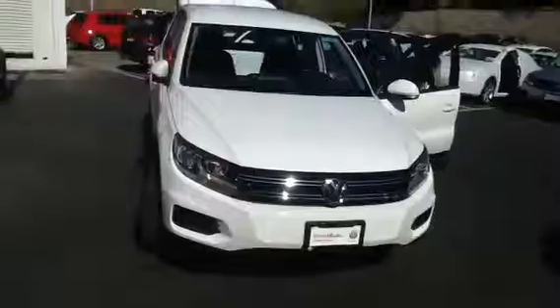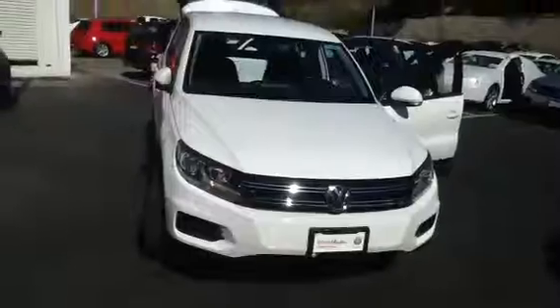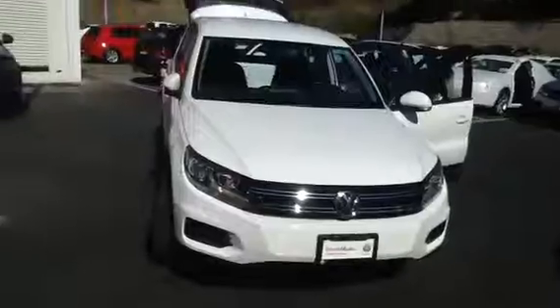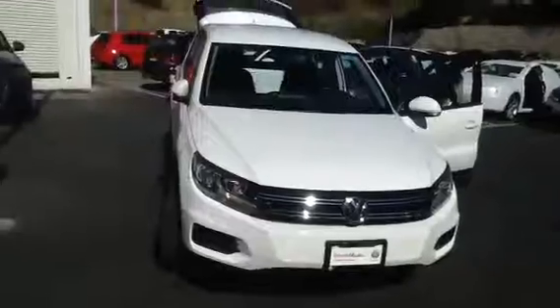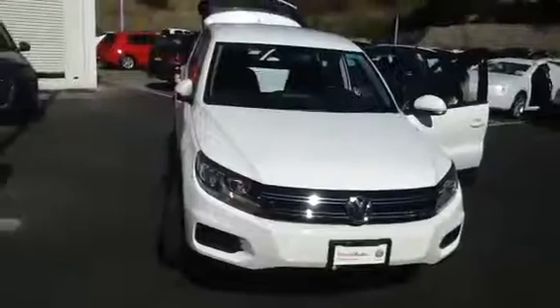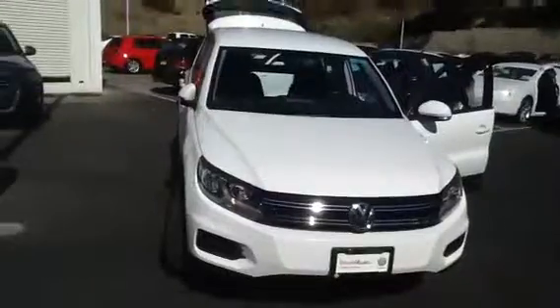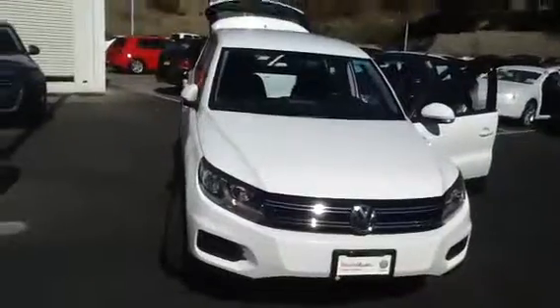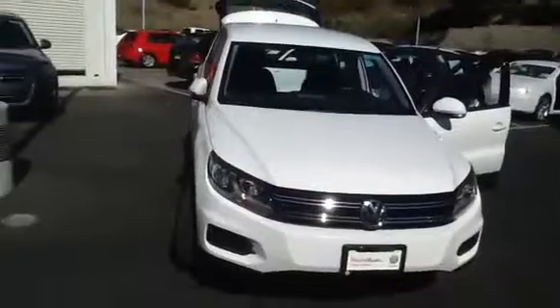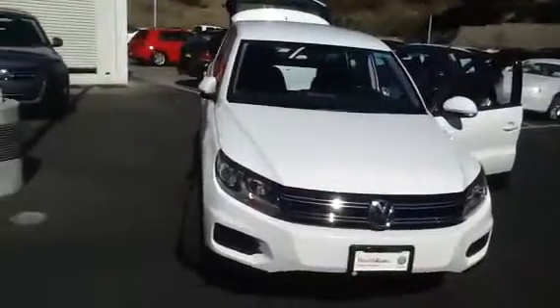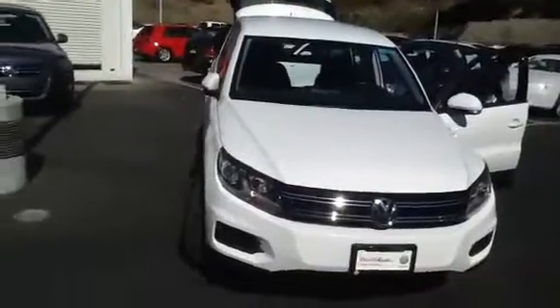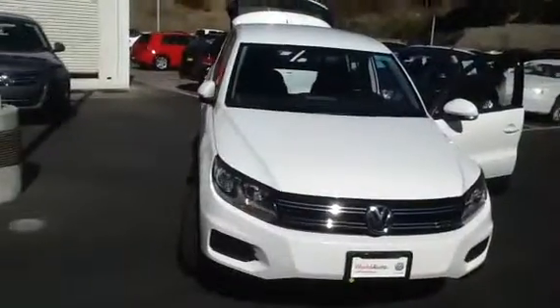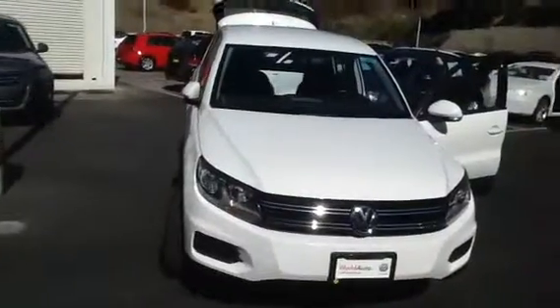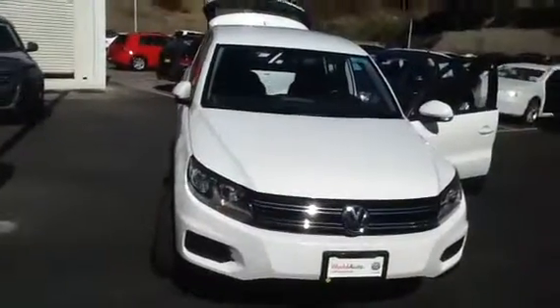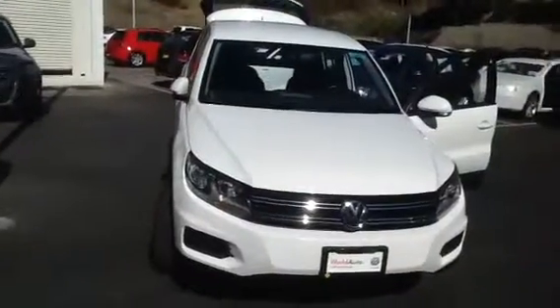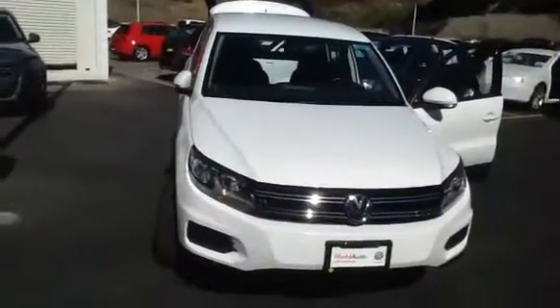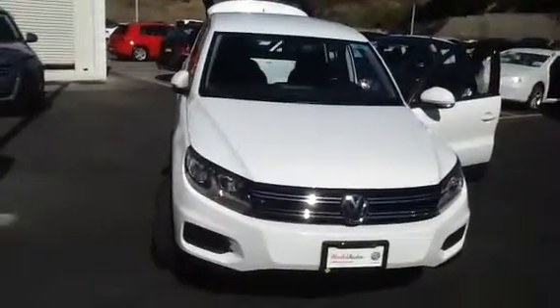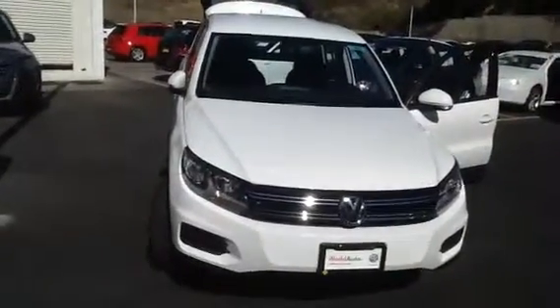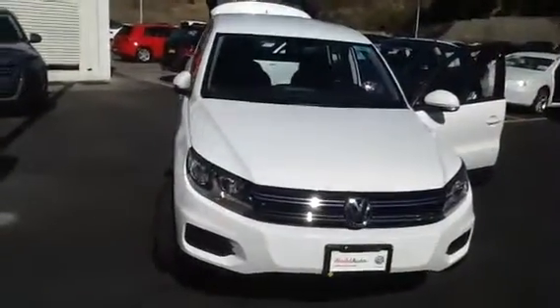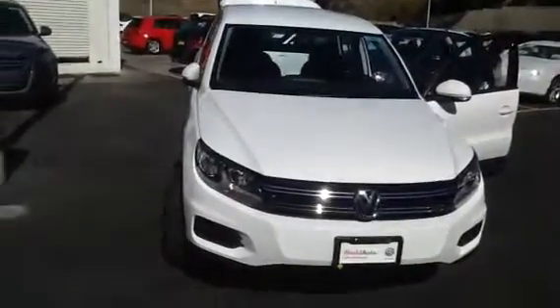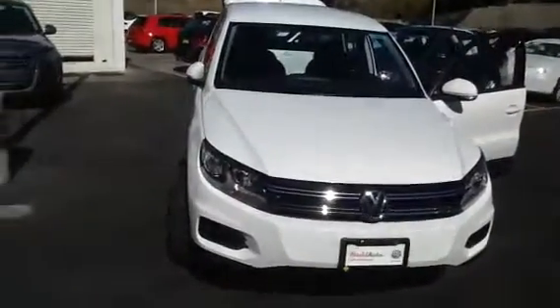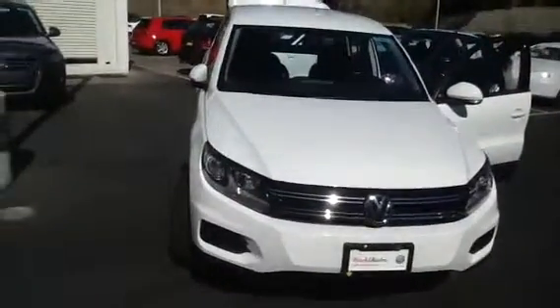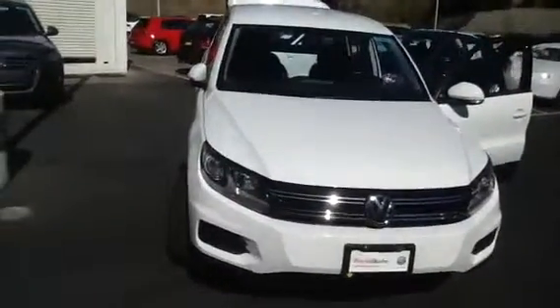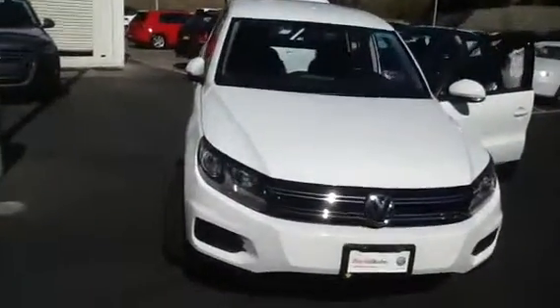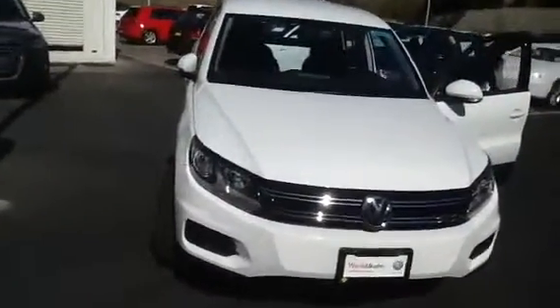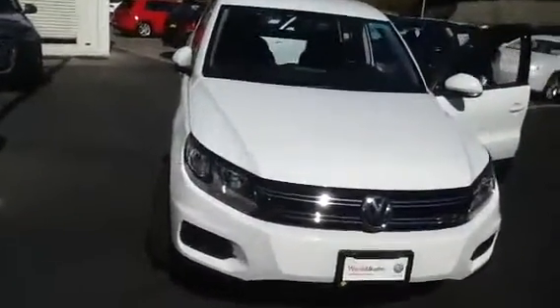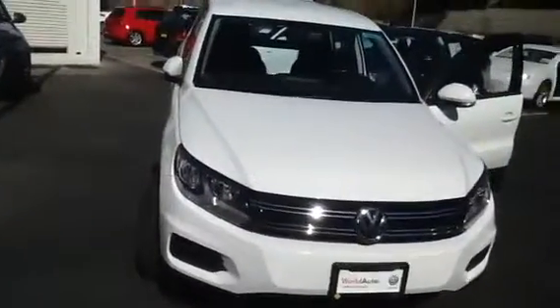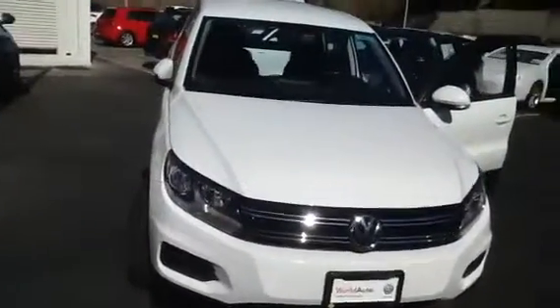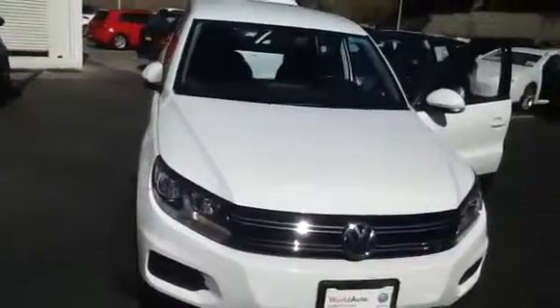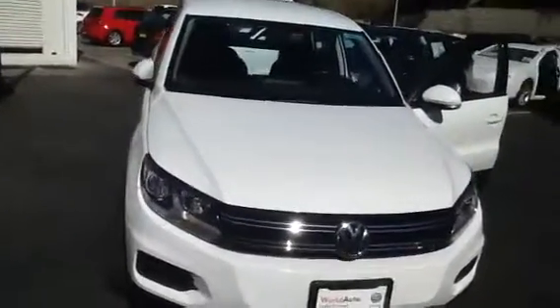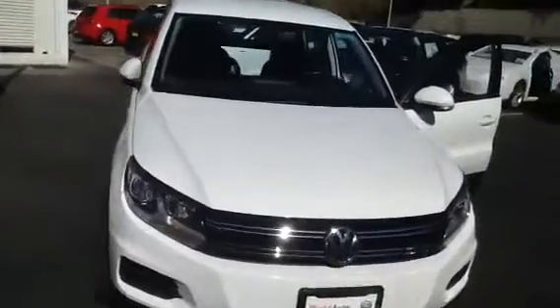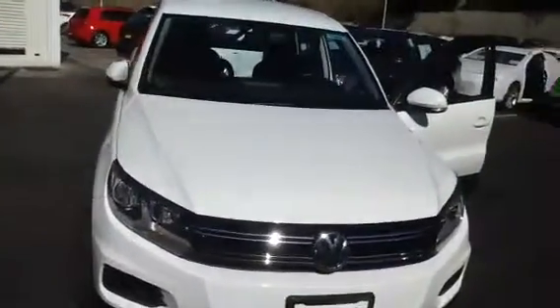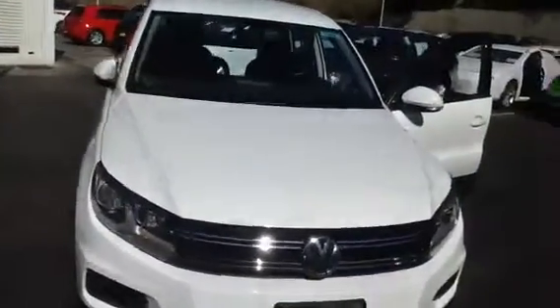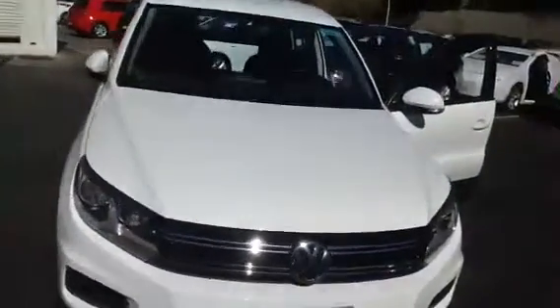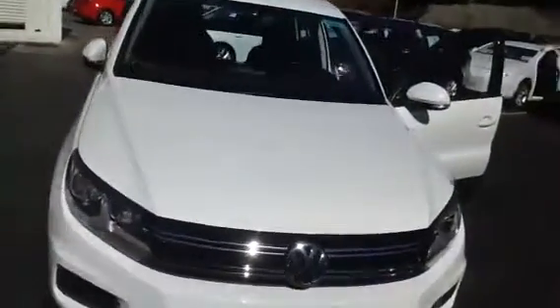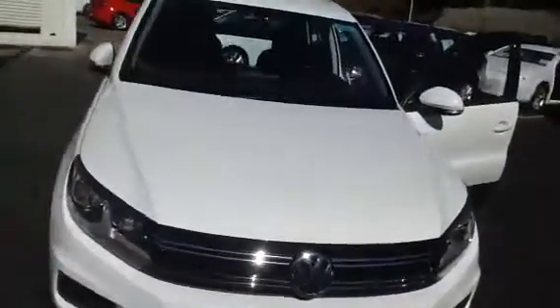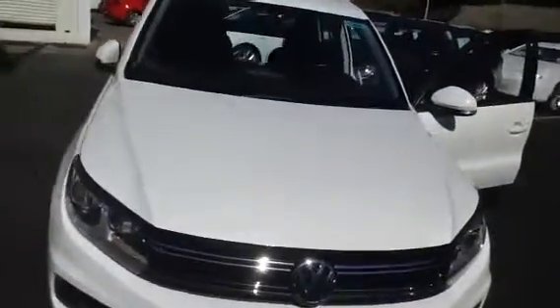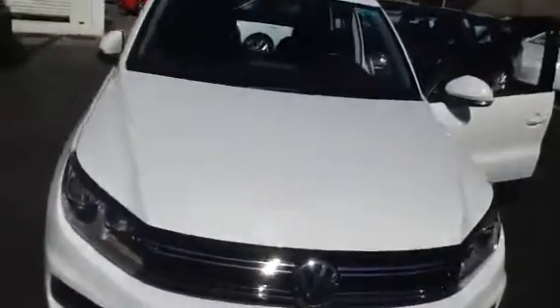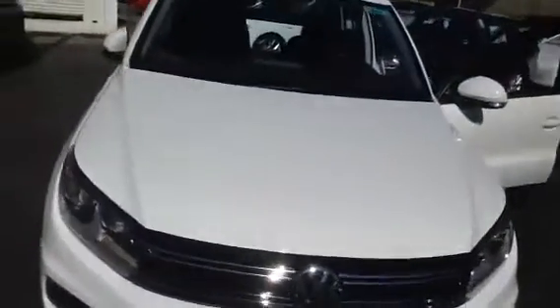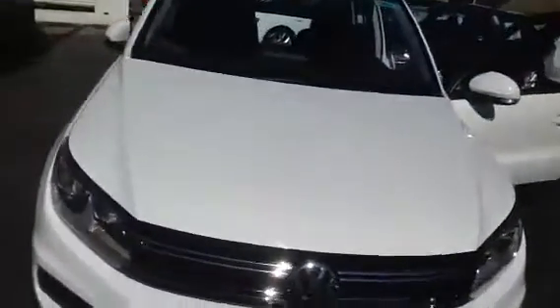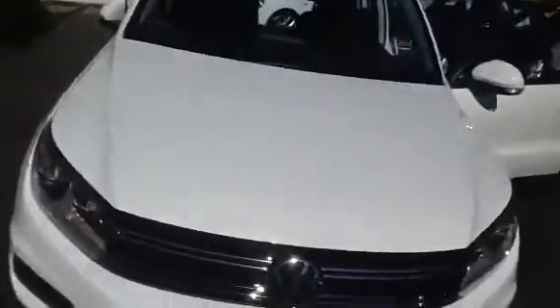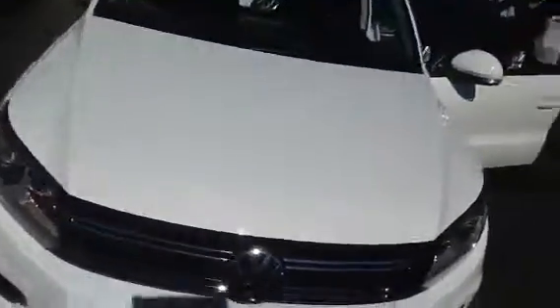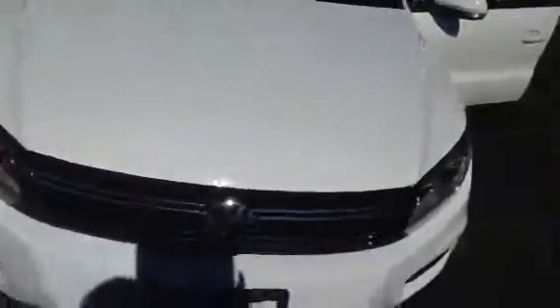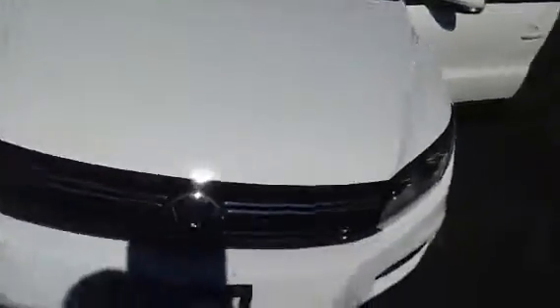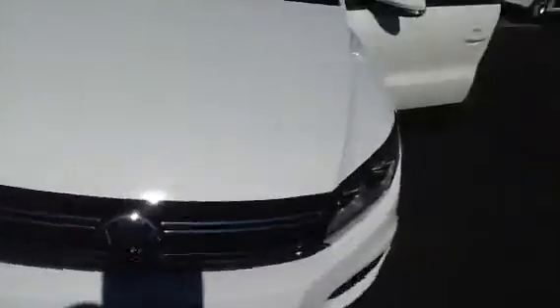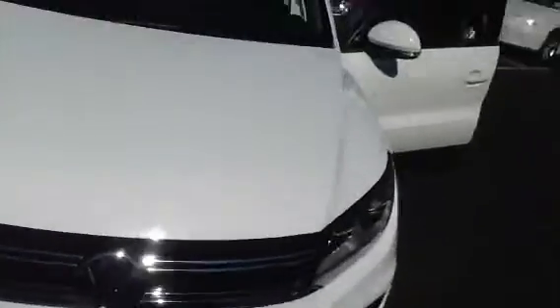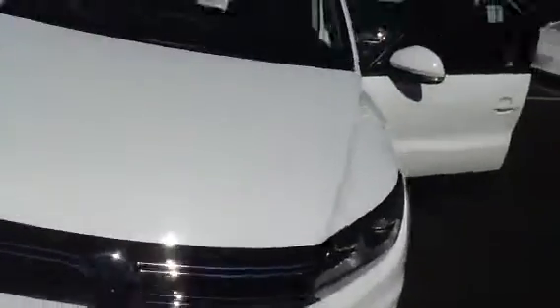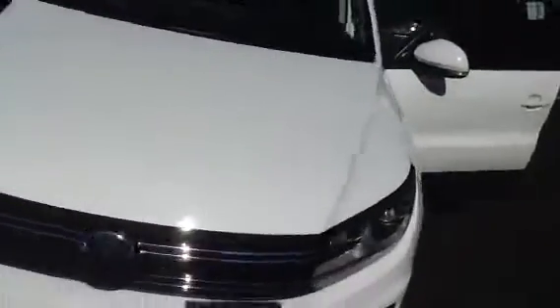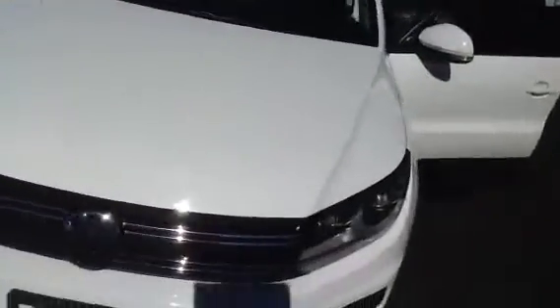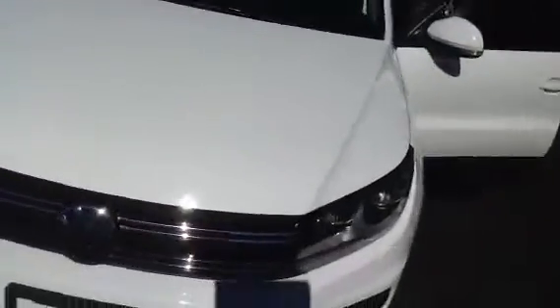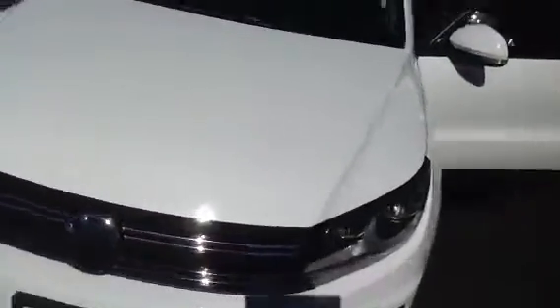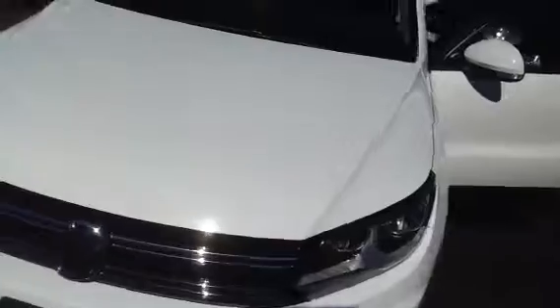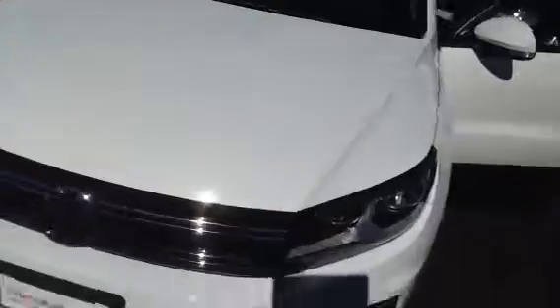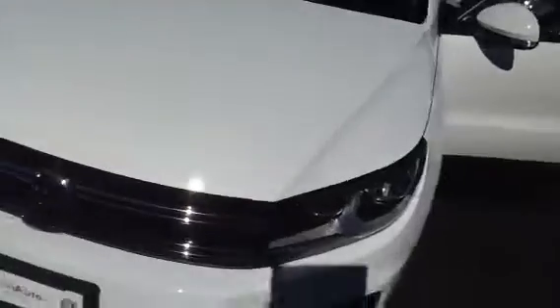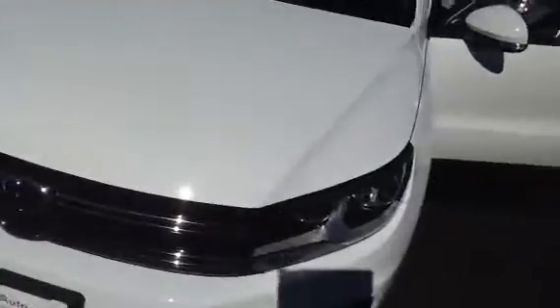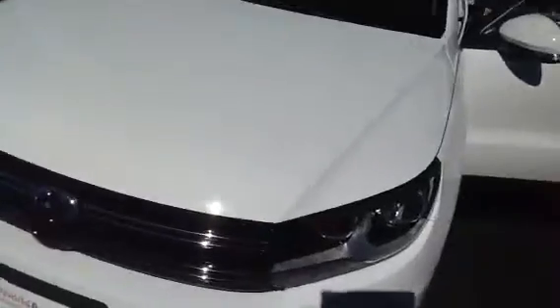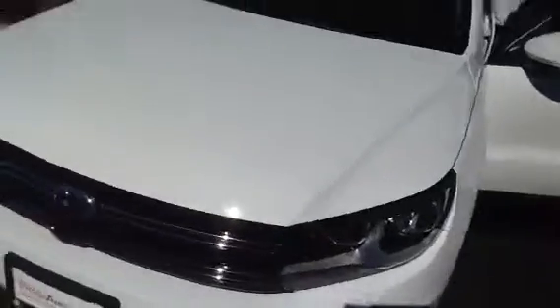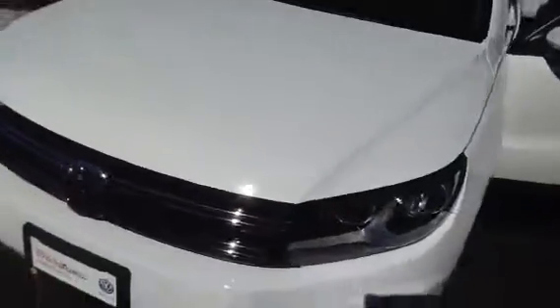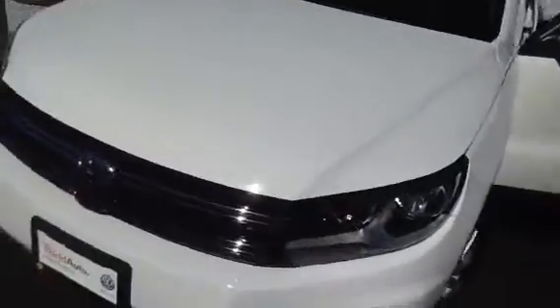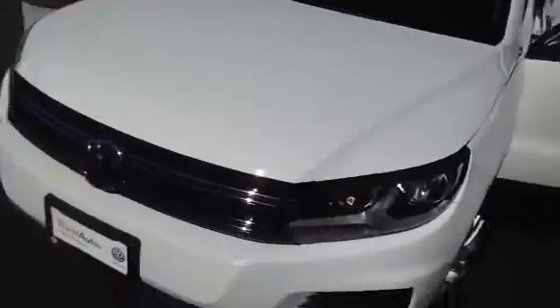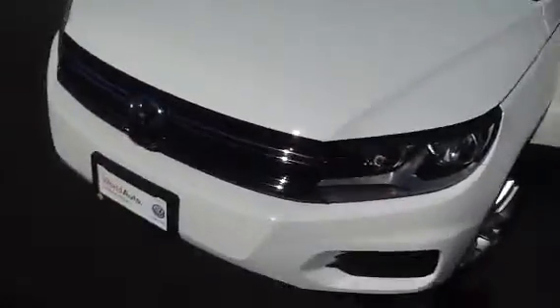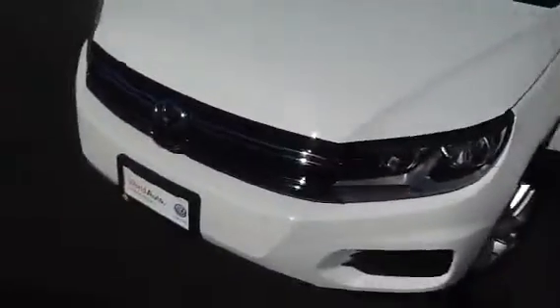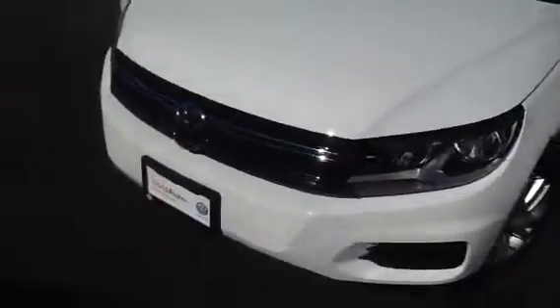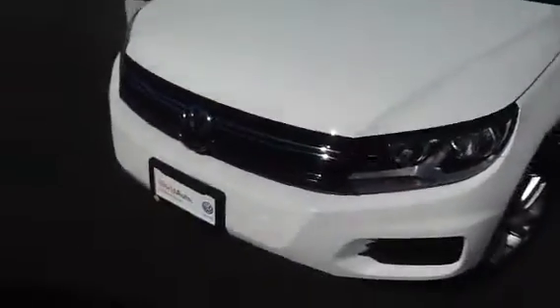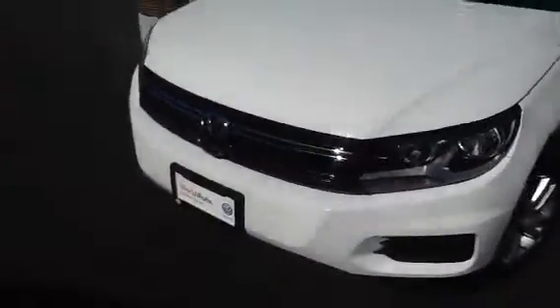Hi, this is Curtis at Capital VW. I just want to show you what a 2014 Tiguan would look like. This is a 2014 Tiguan S.